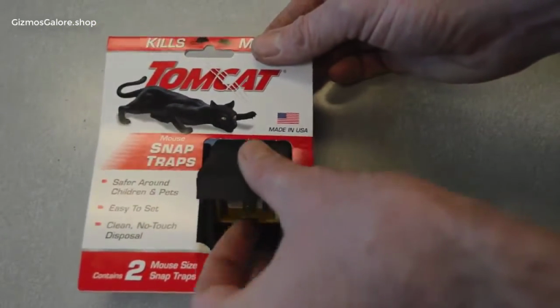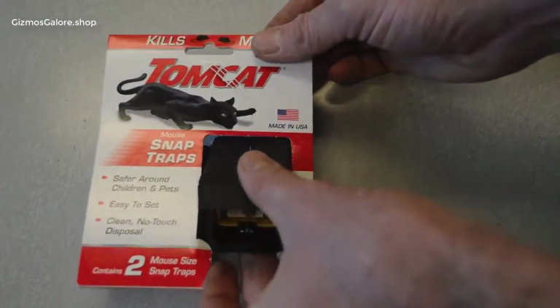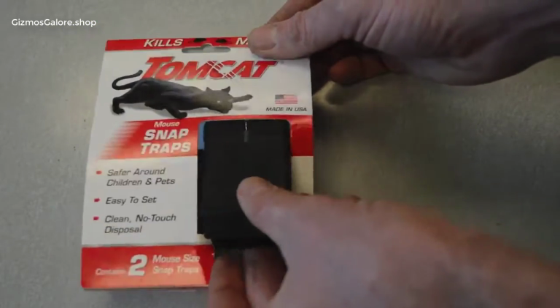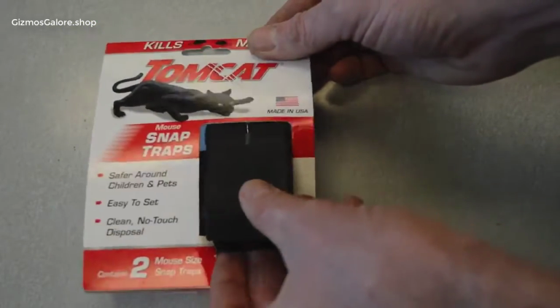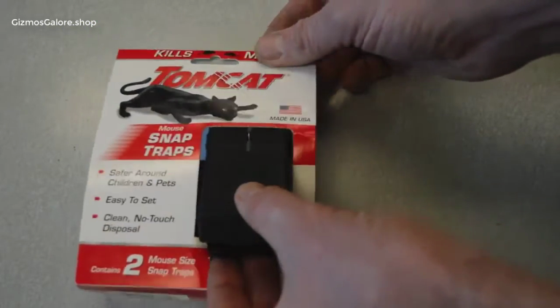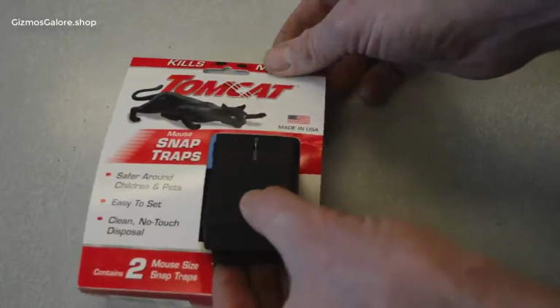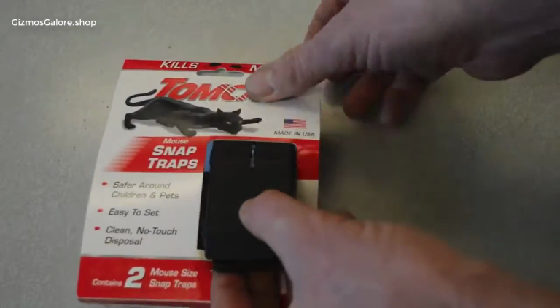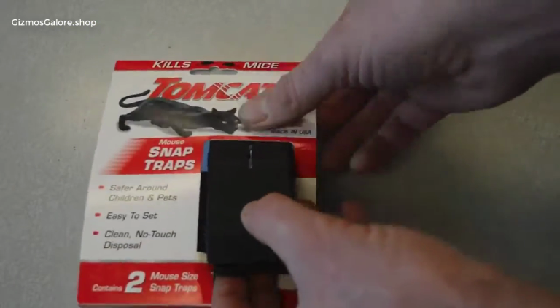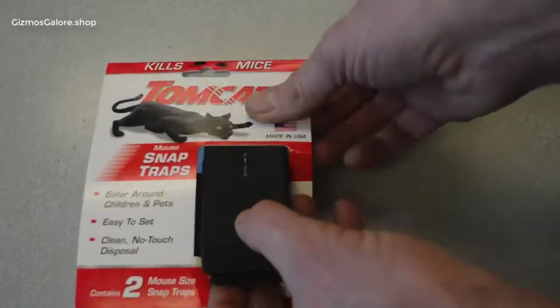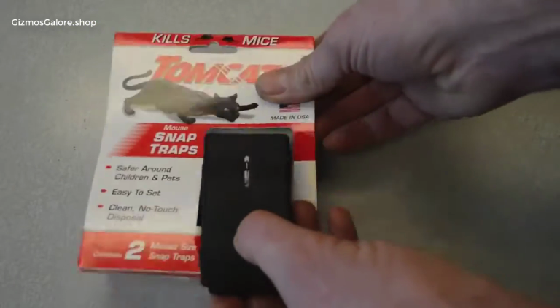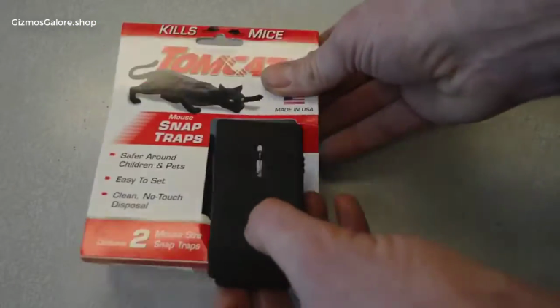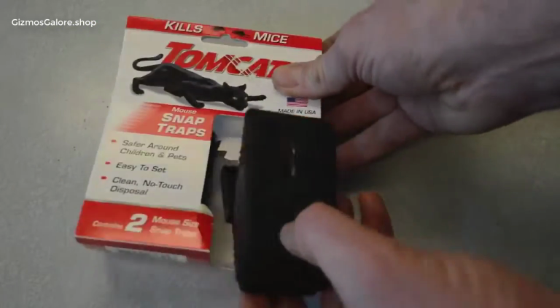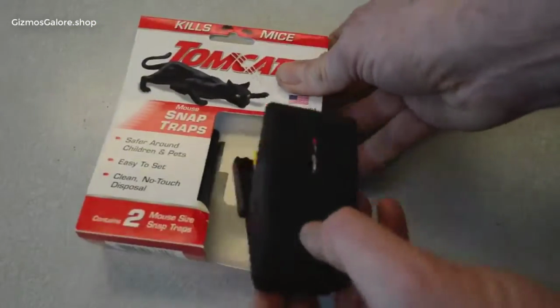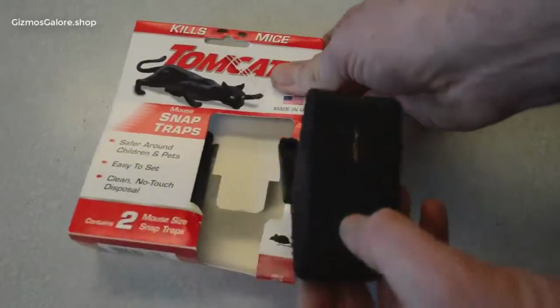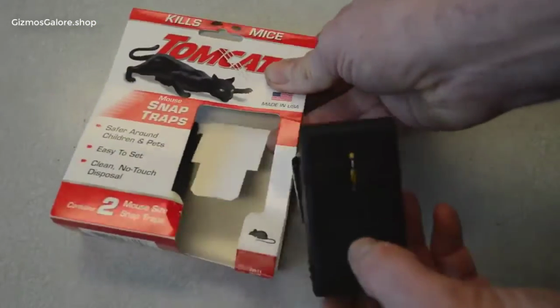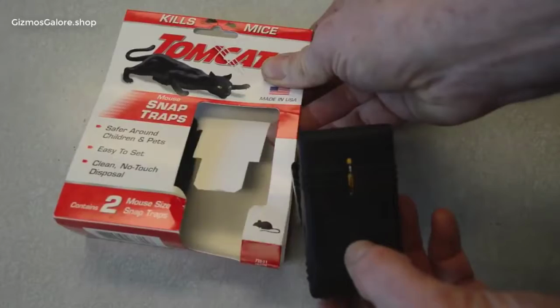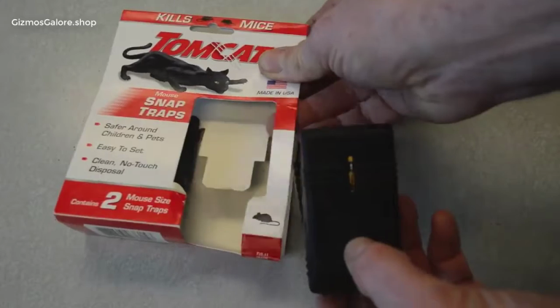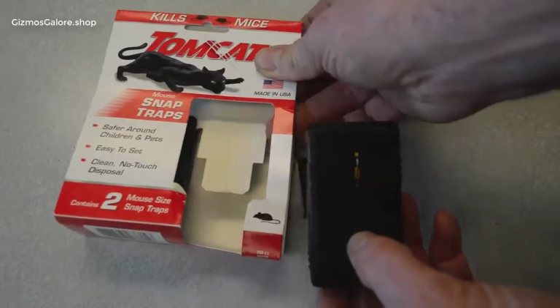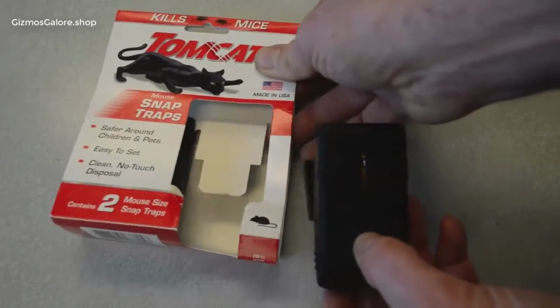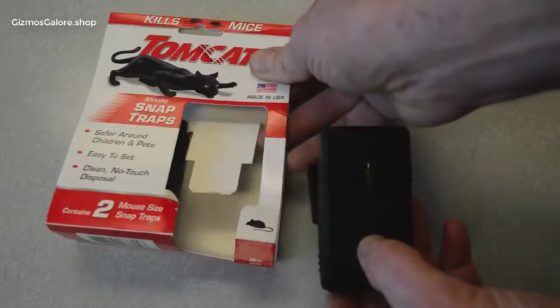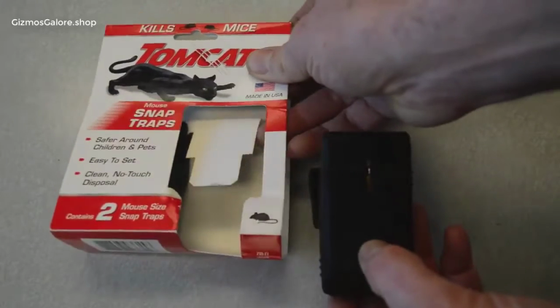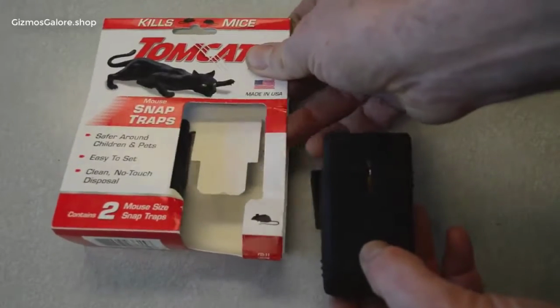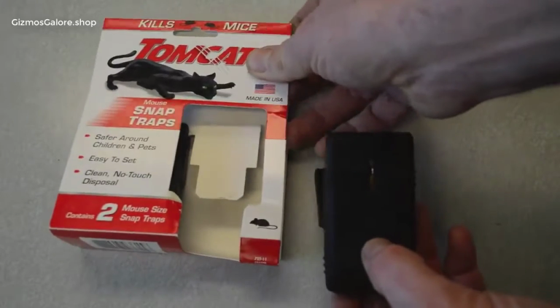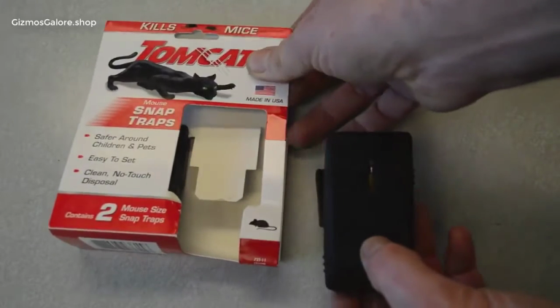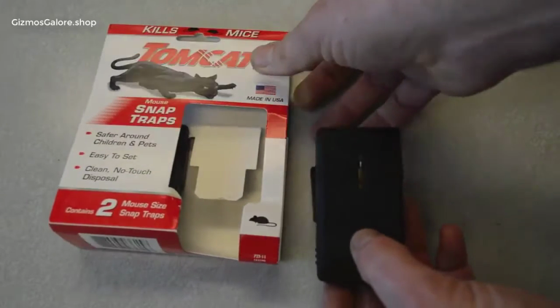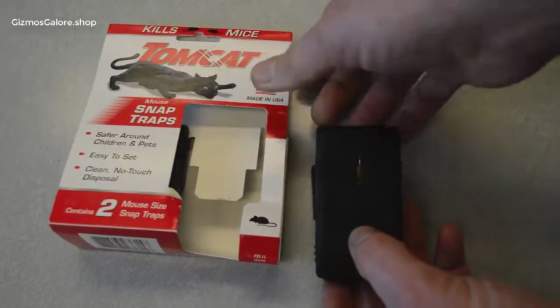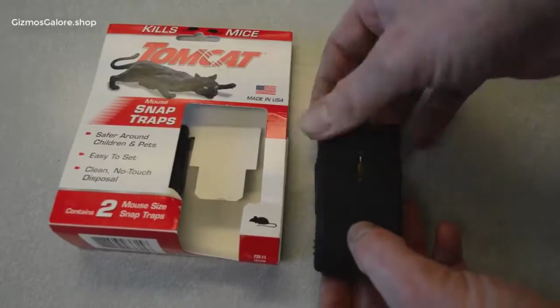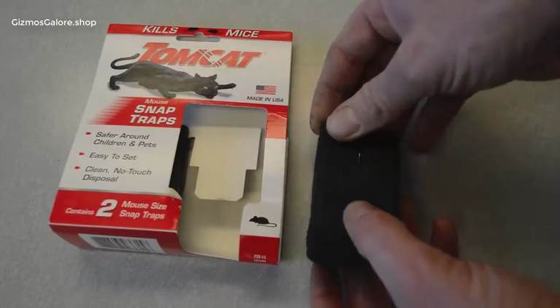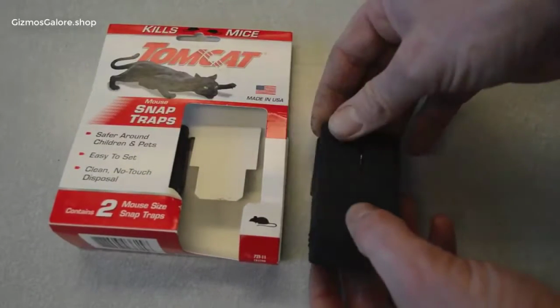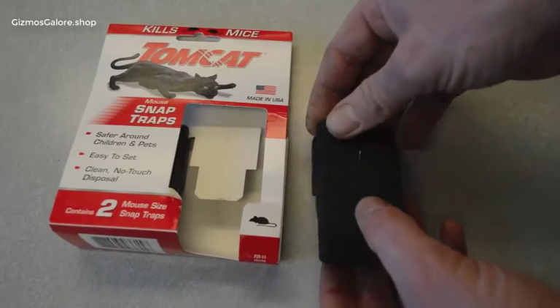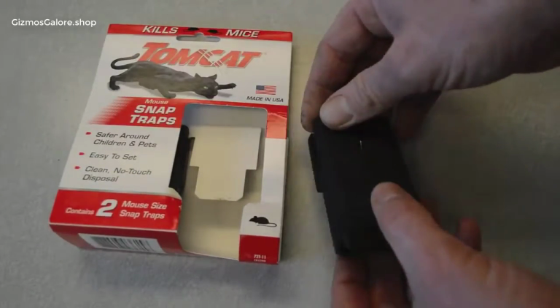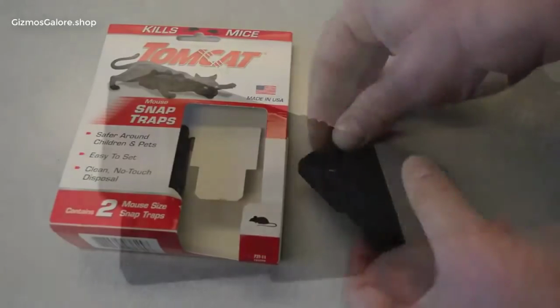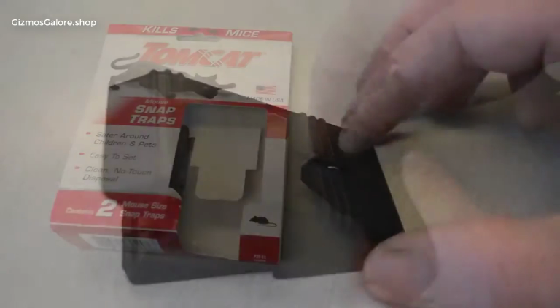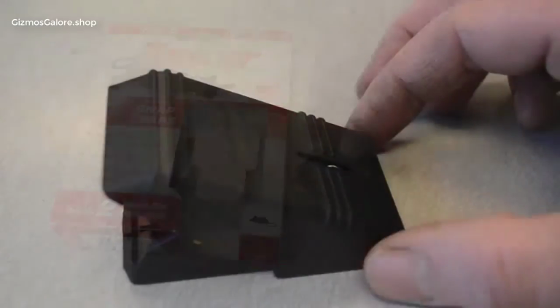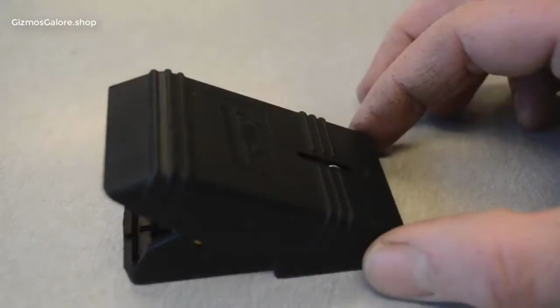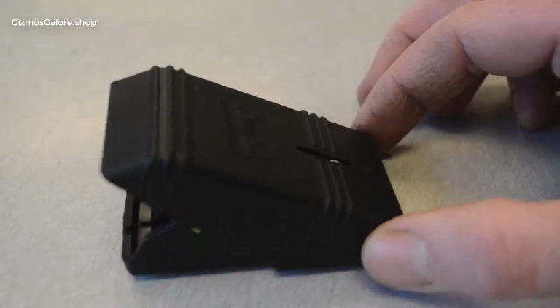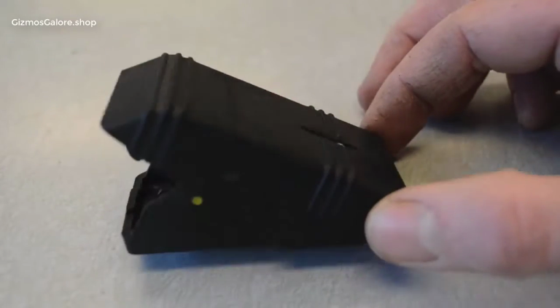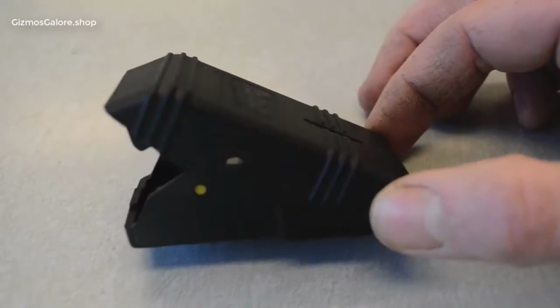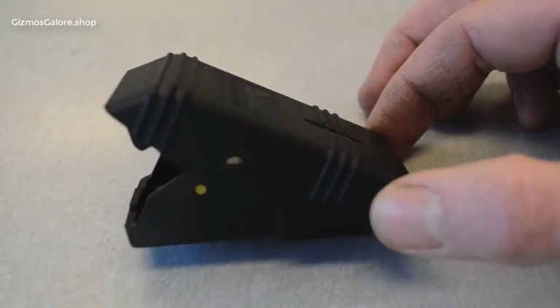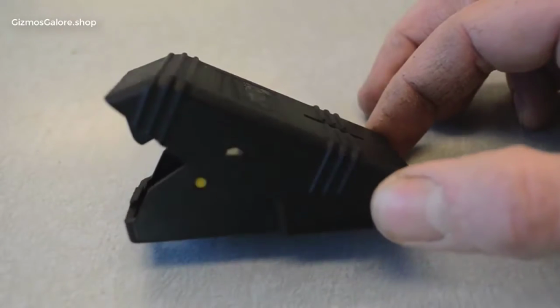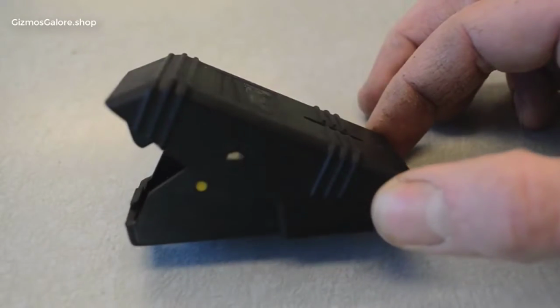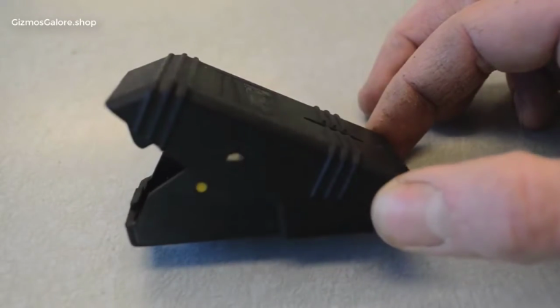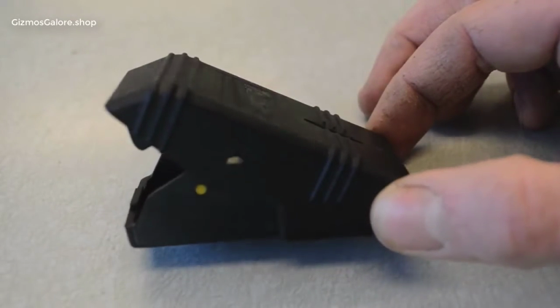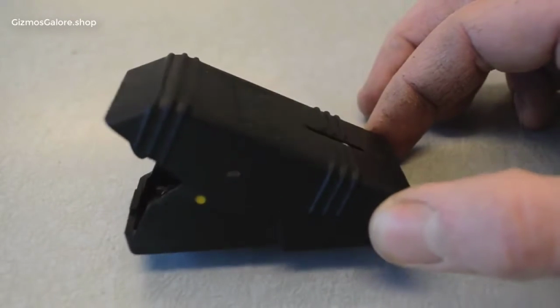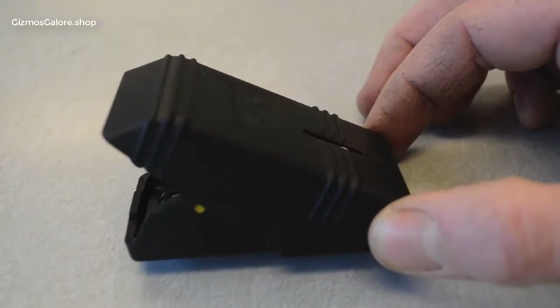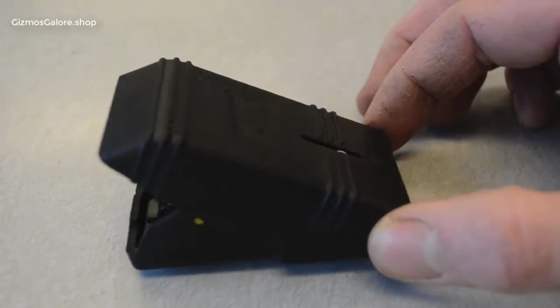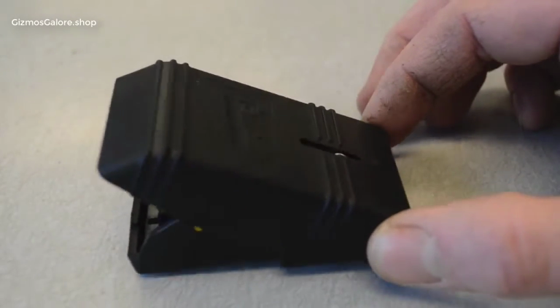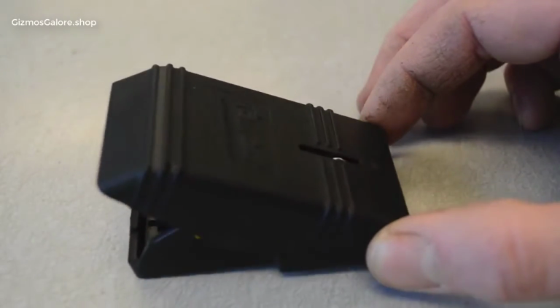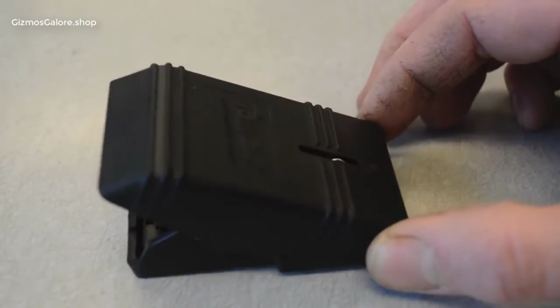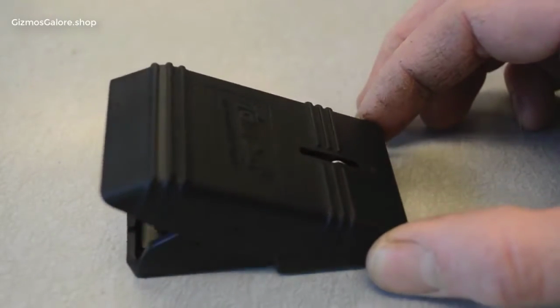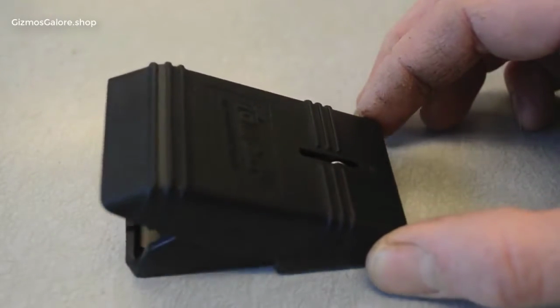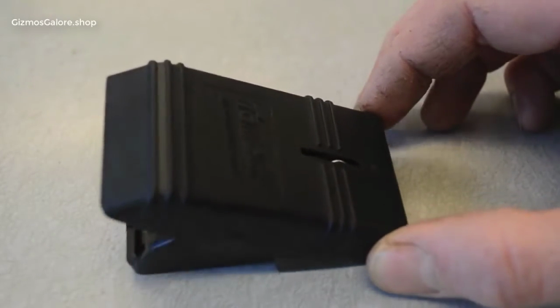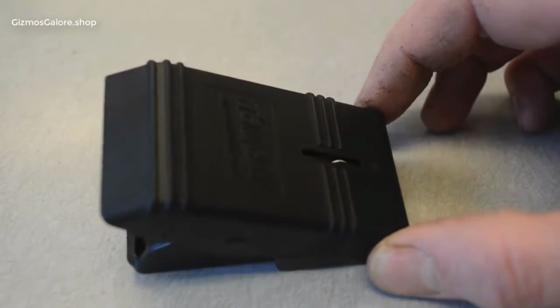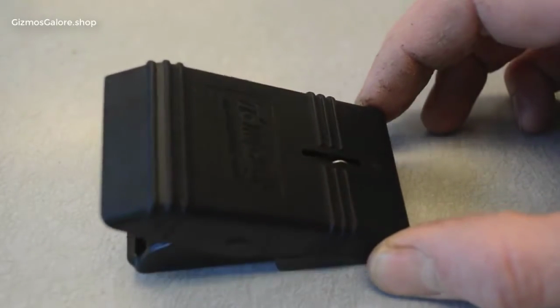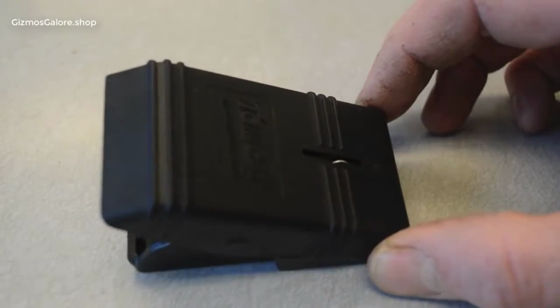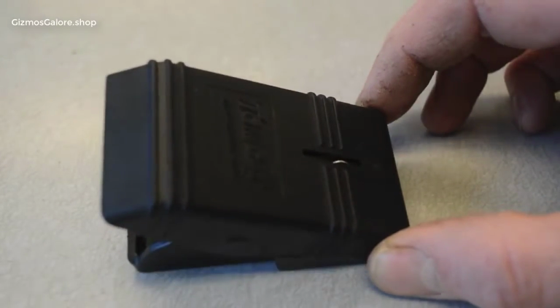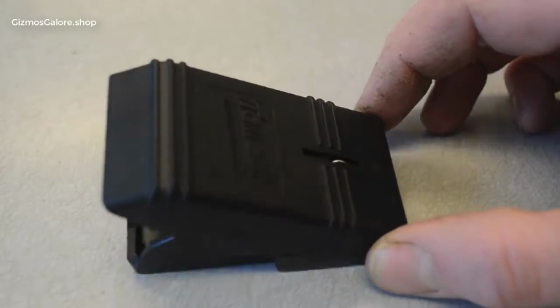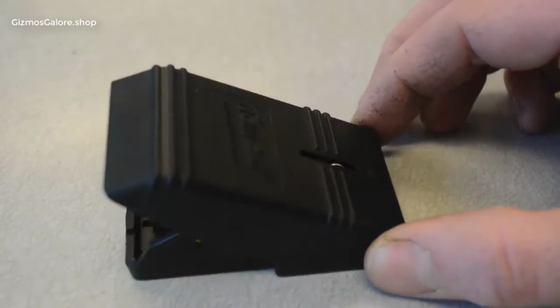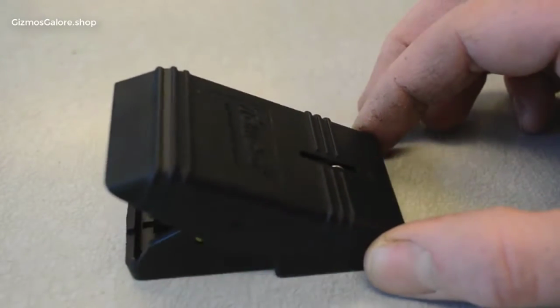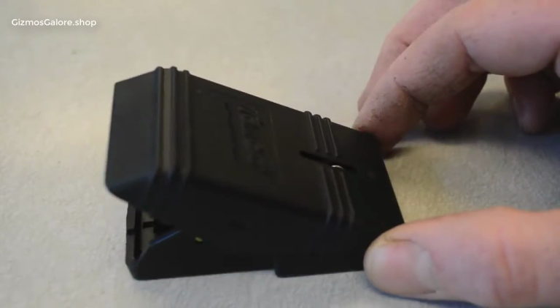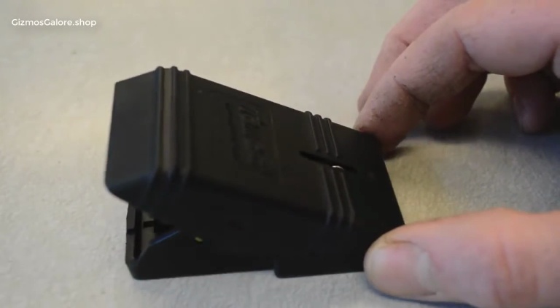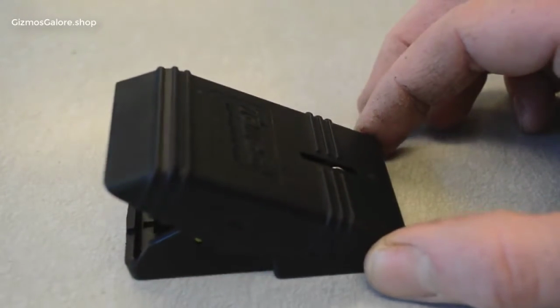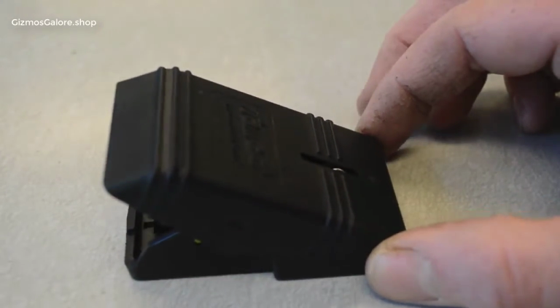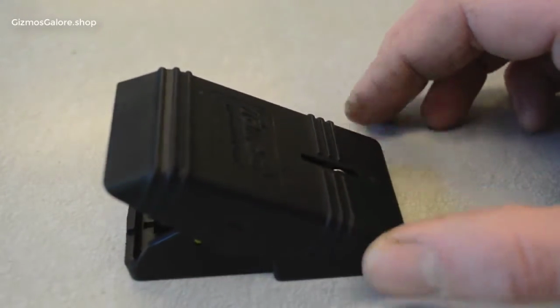It's just held in there when it snapped on a little piece of cardboard. Here's what the Tomcat Snap Mouse Trap looks like close up.